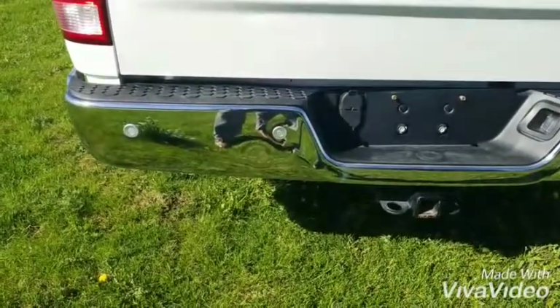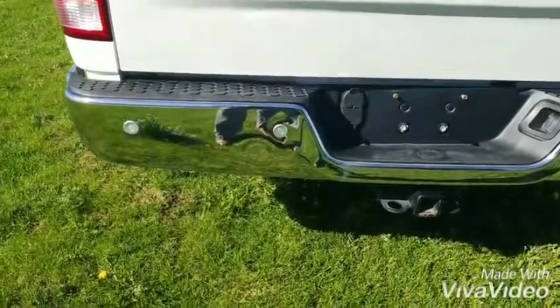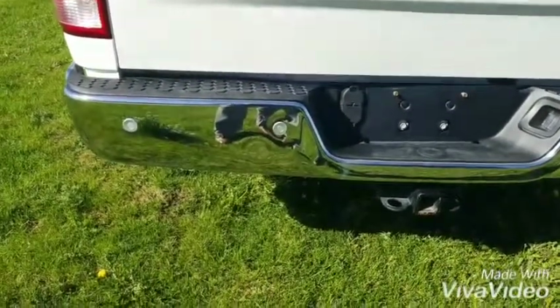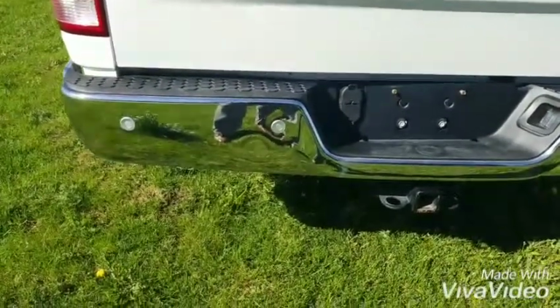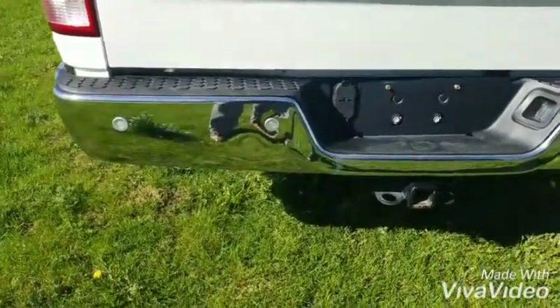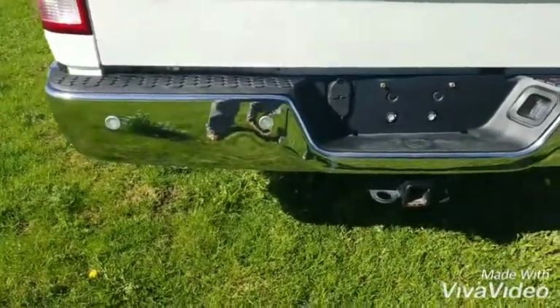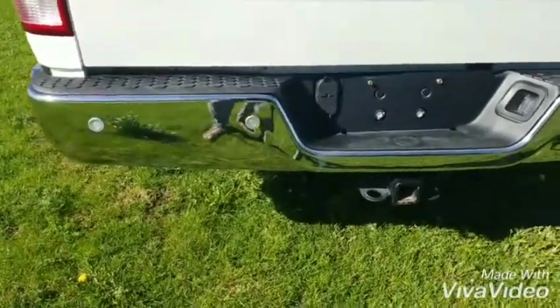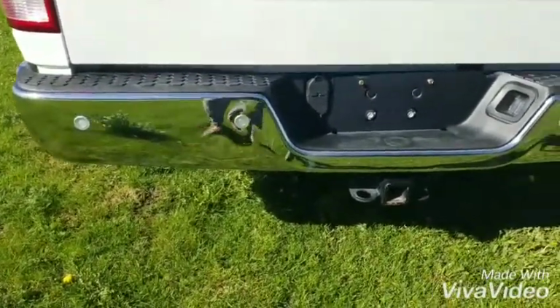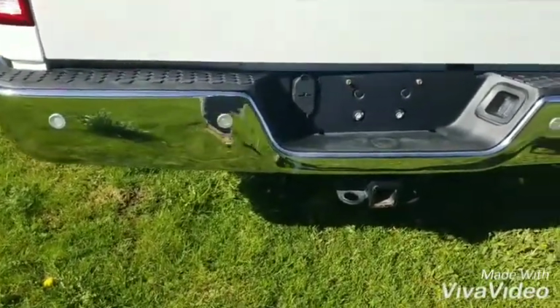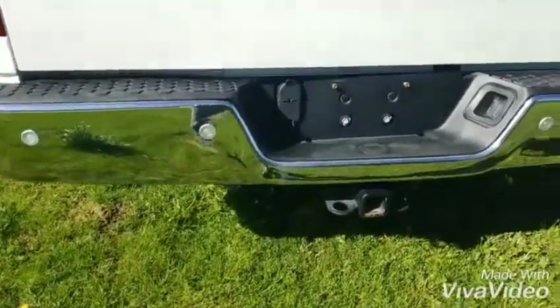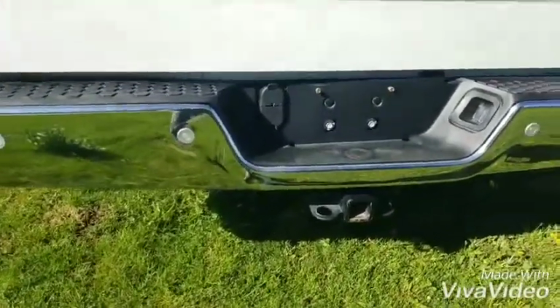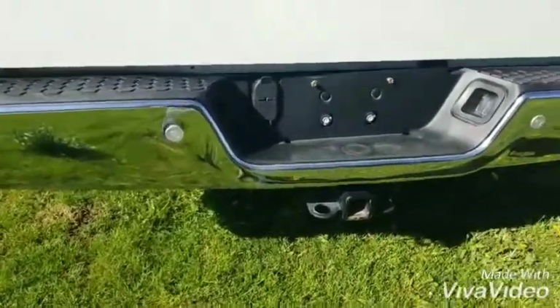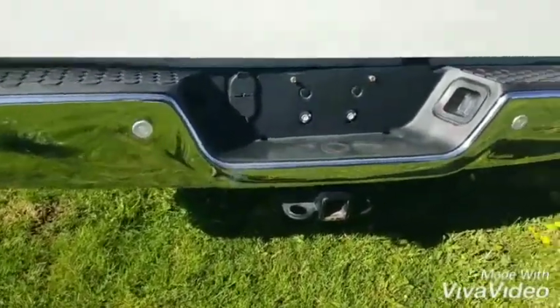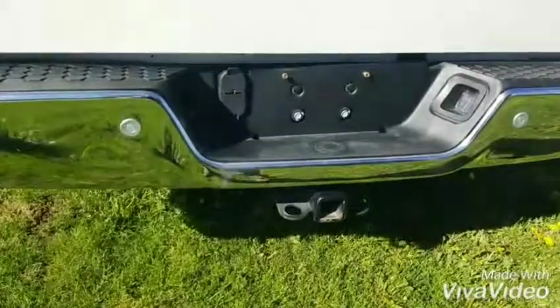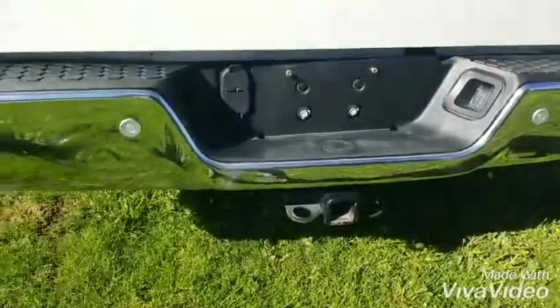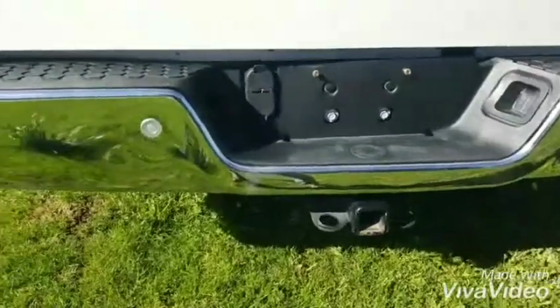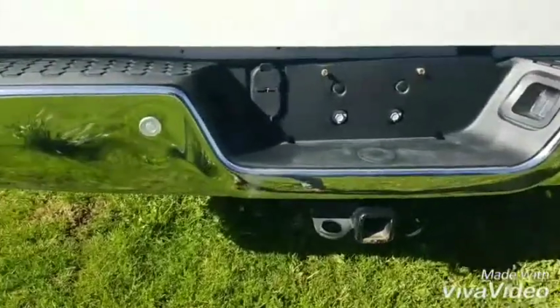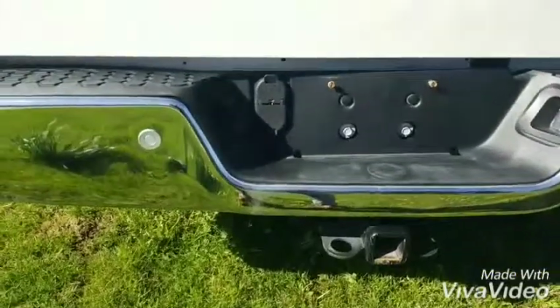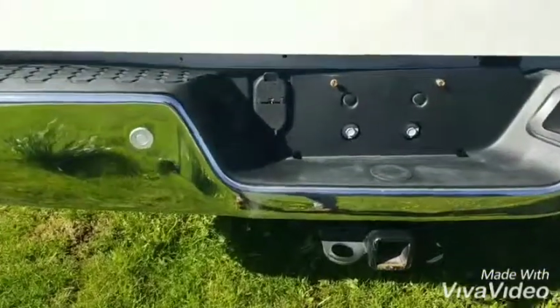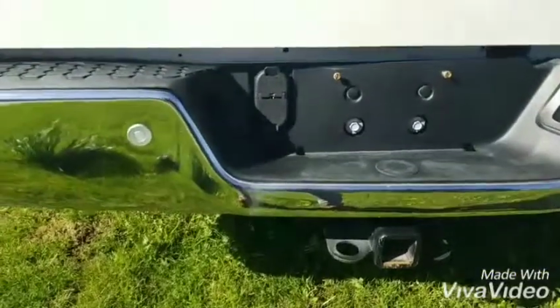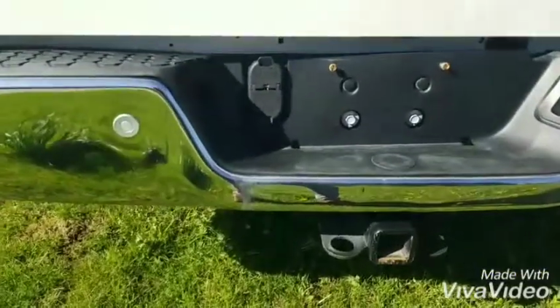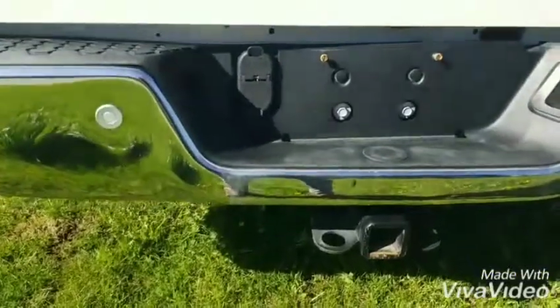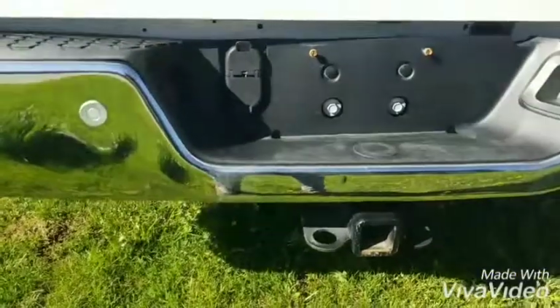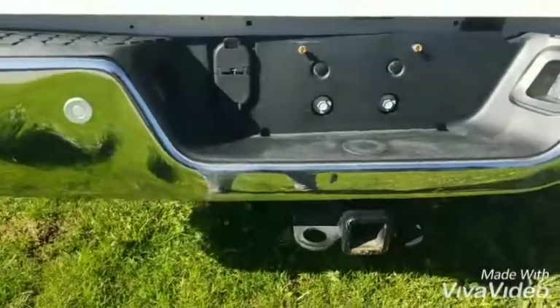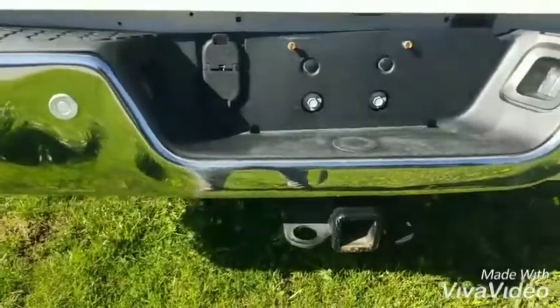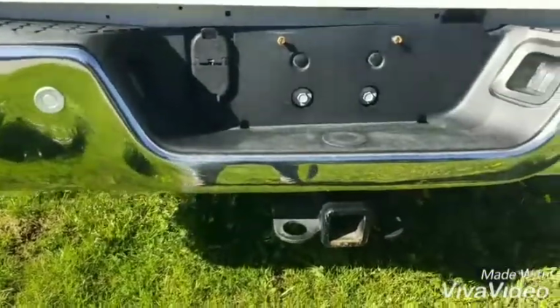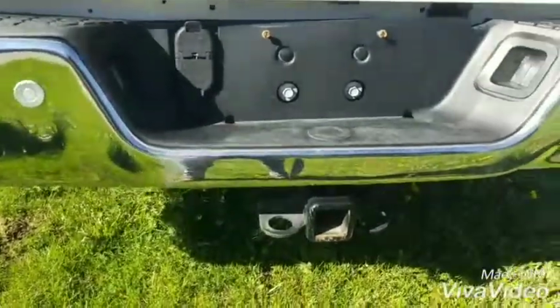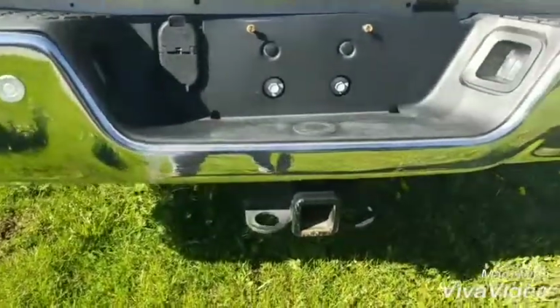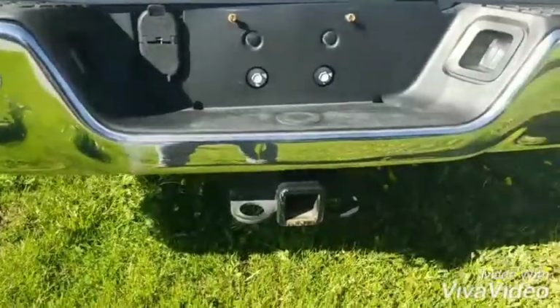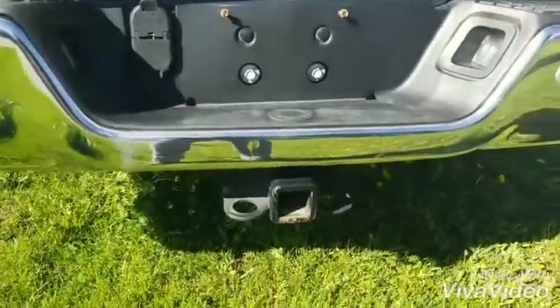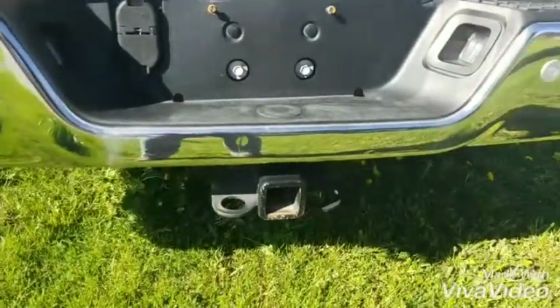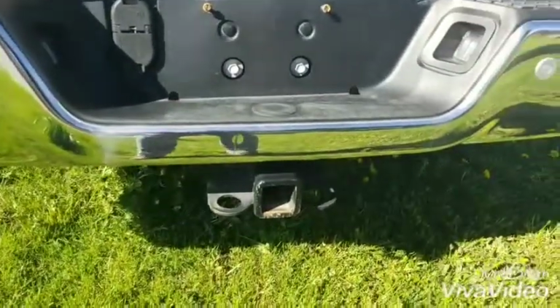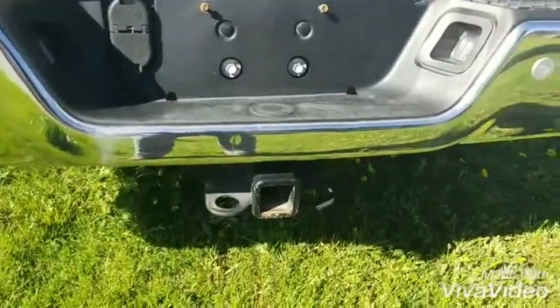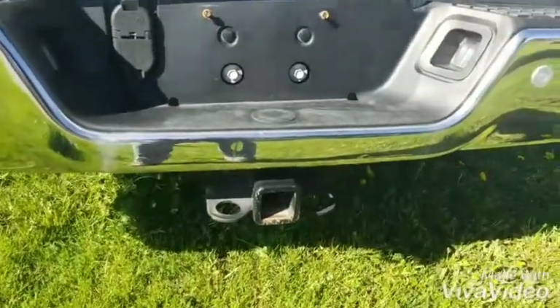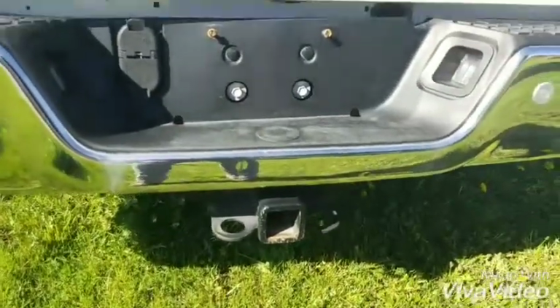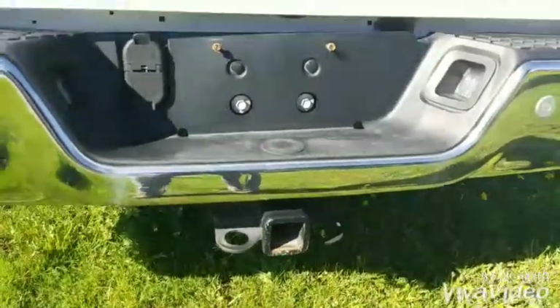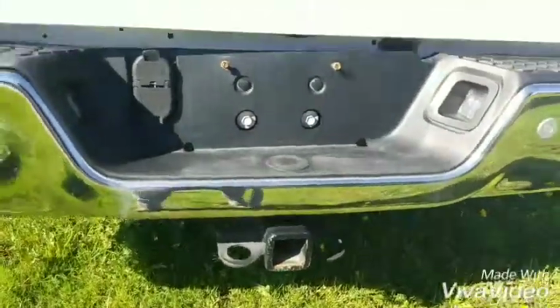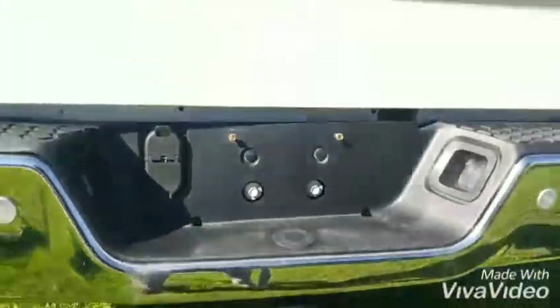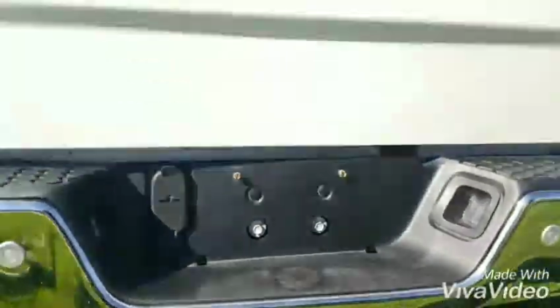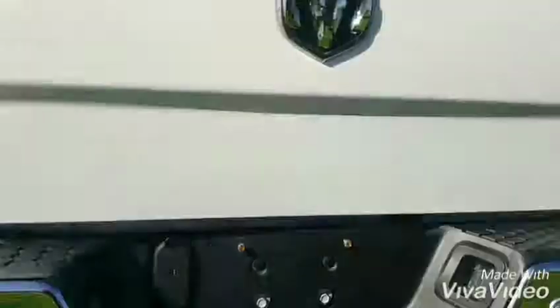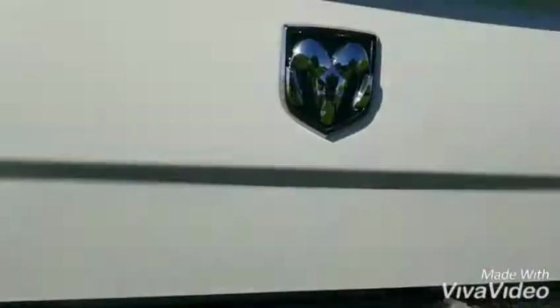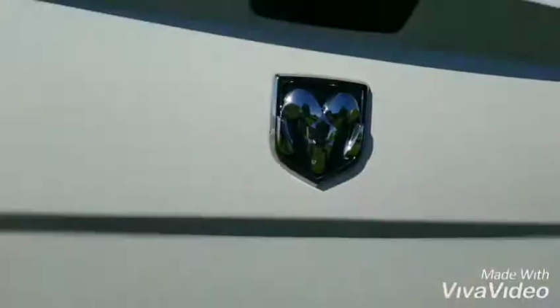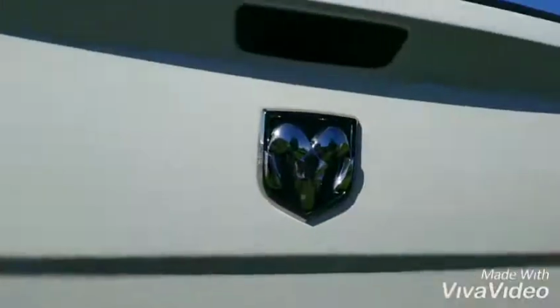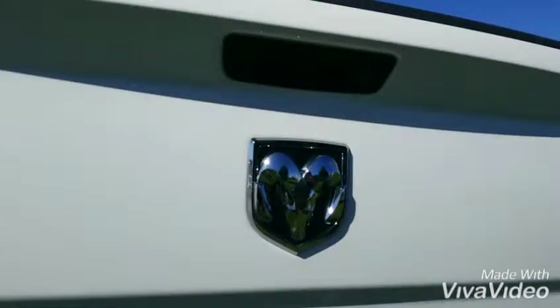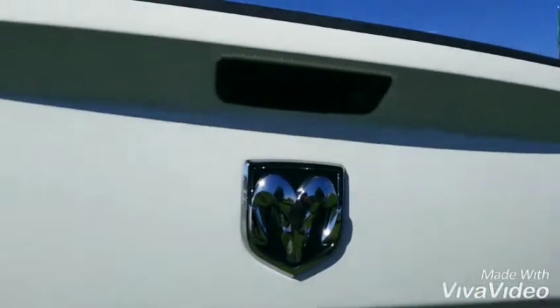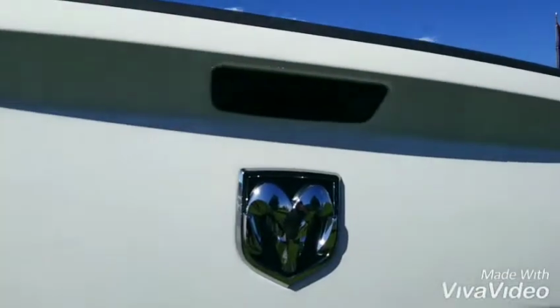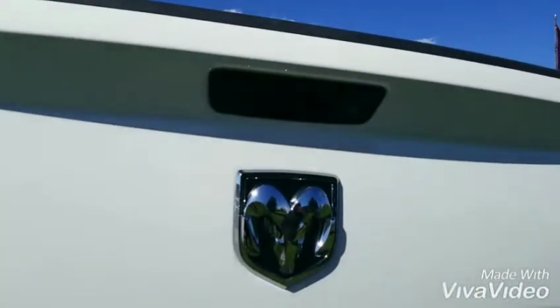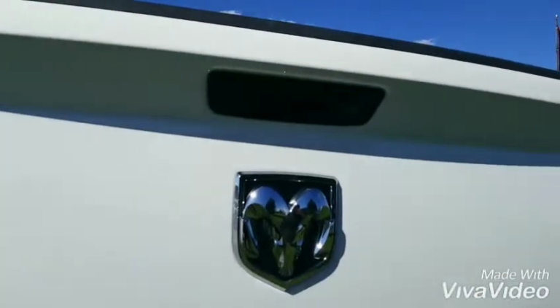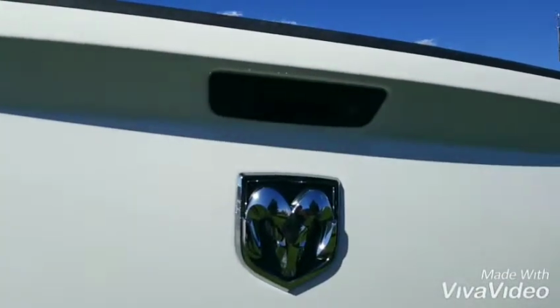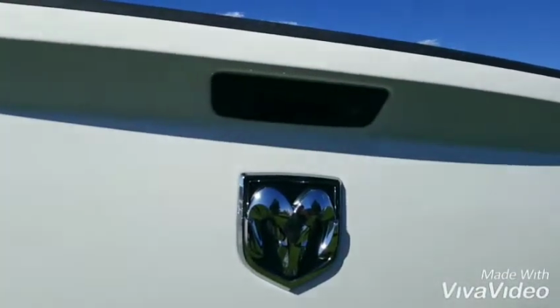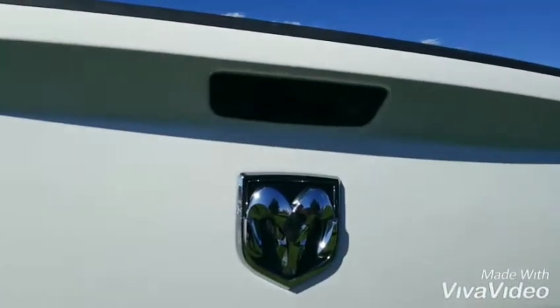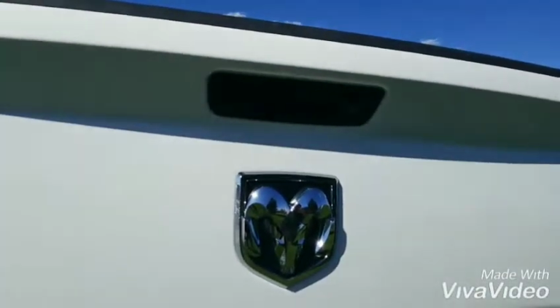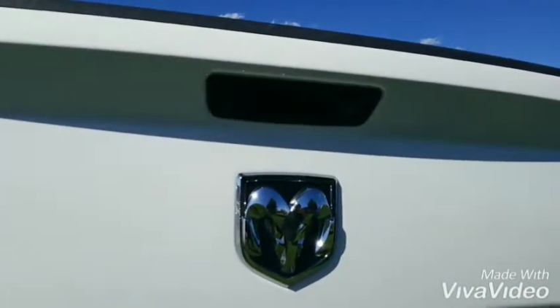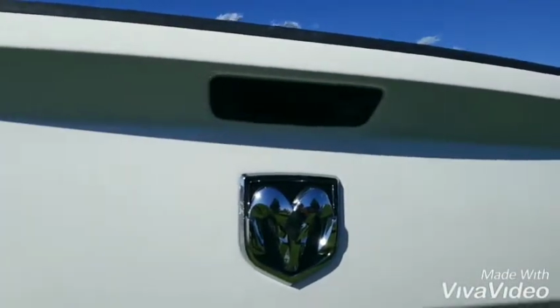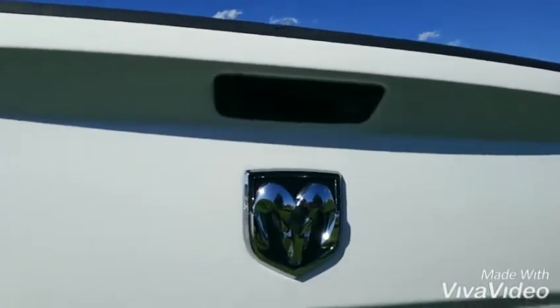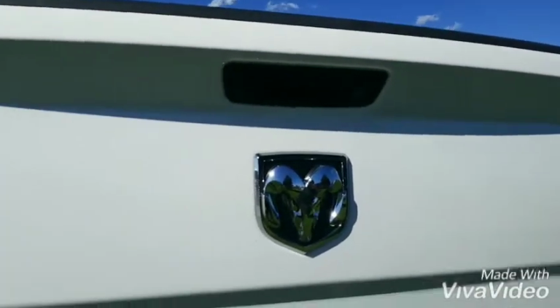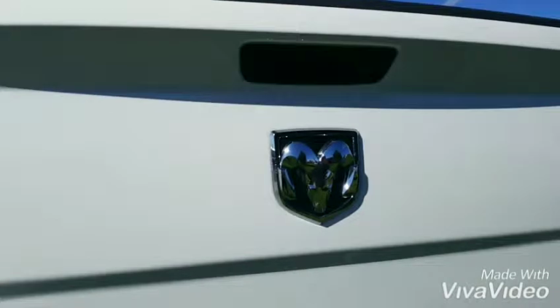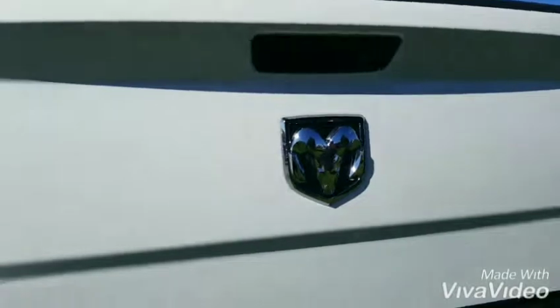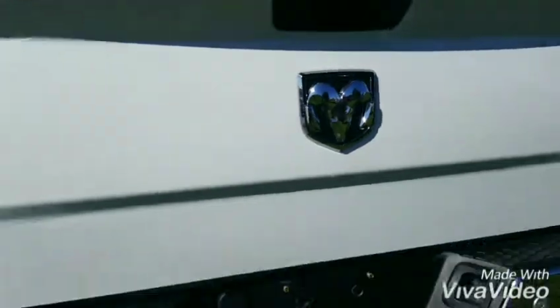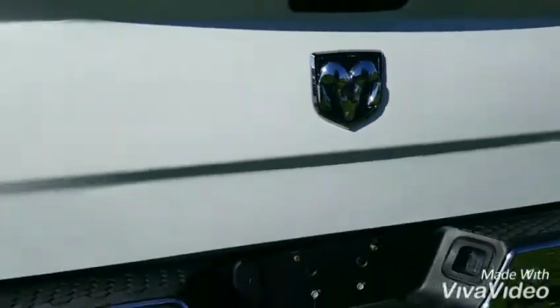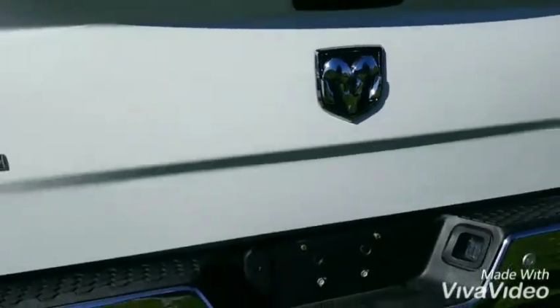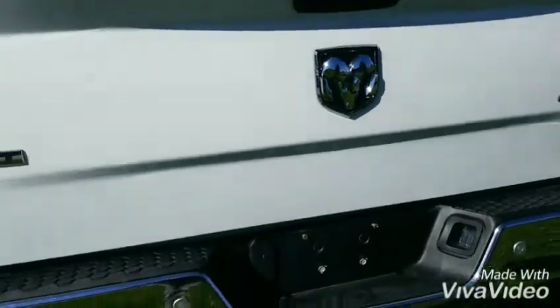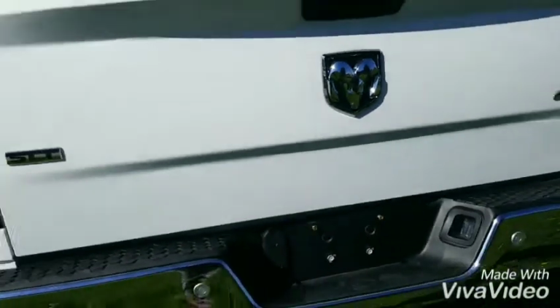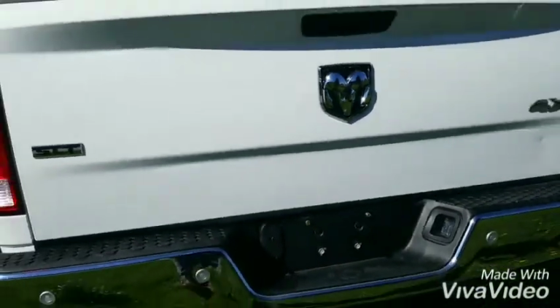So there's your rear park assist, your tow package, two-inch receiver, and your backup camera.